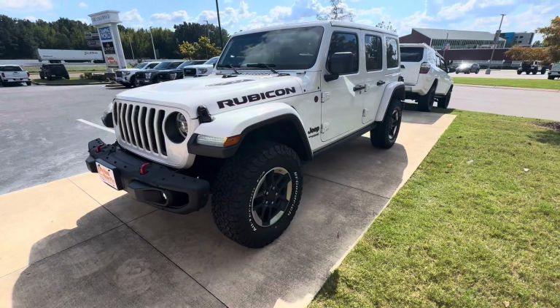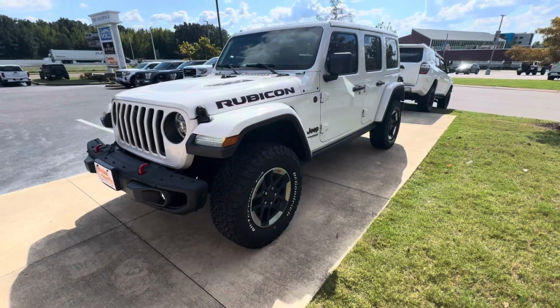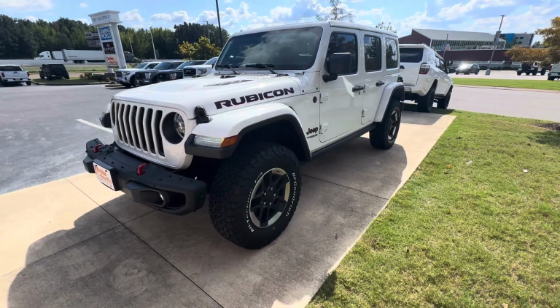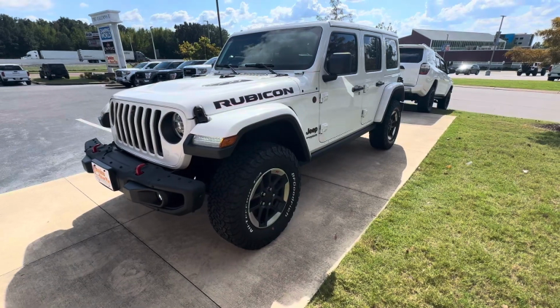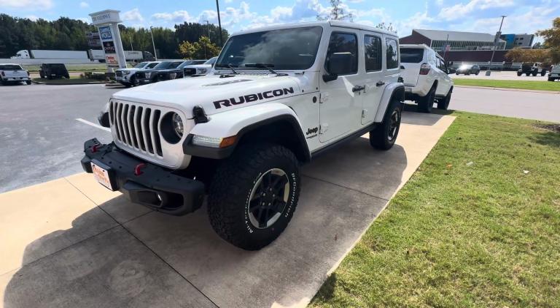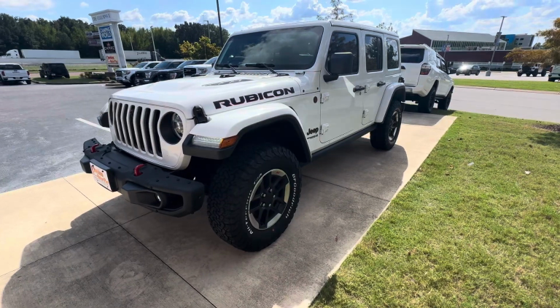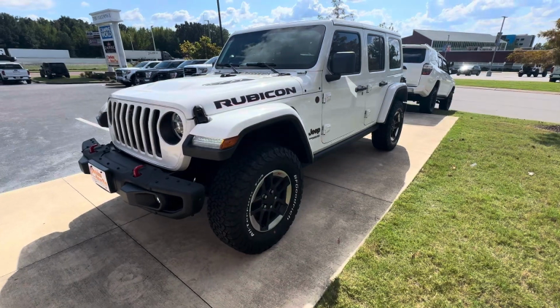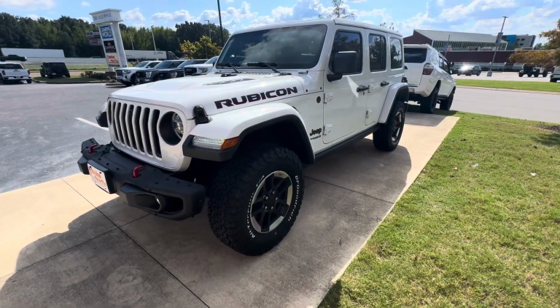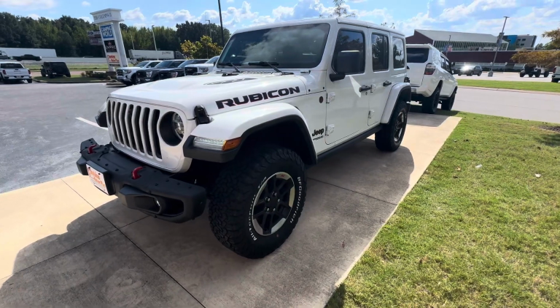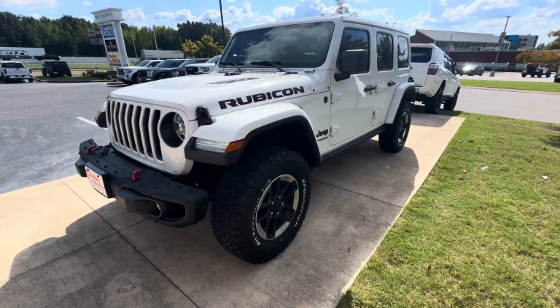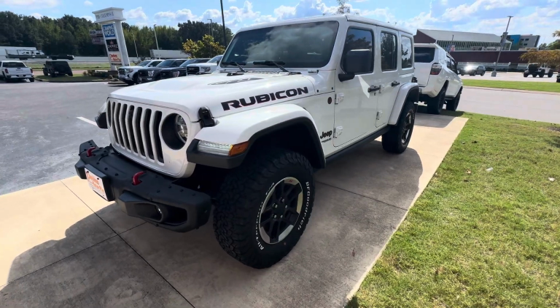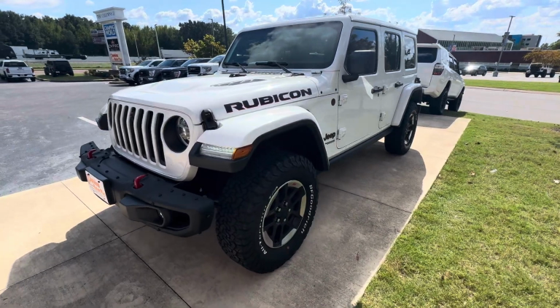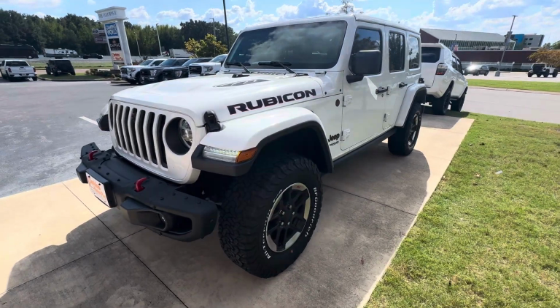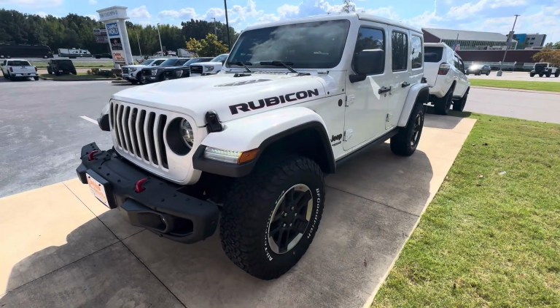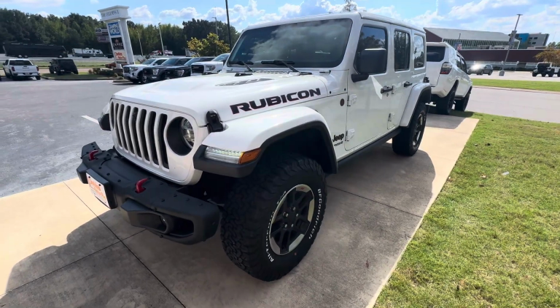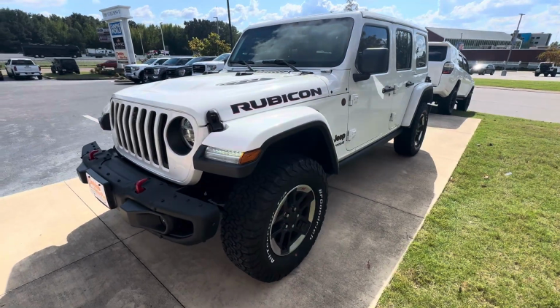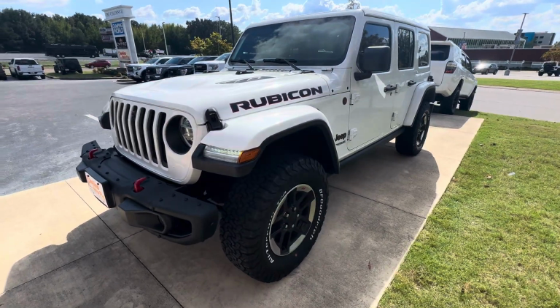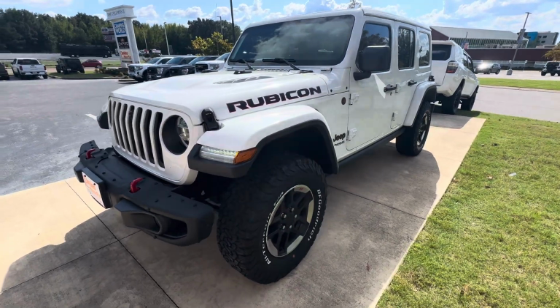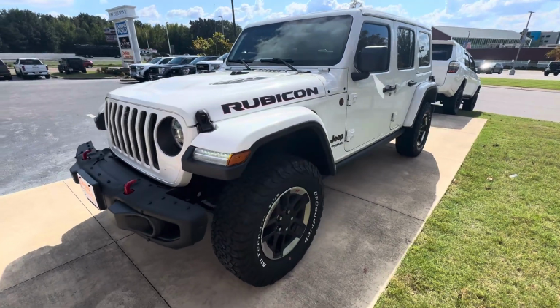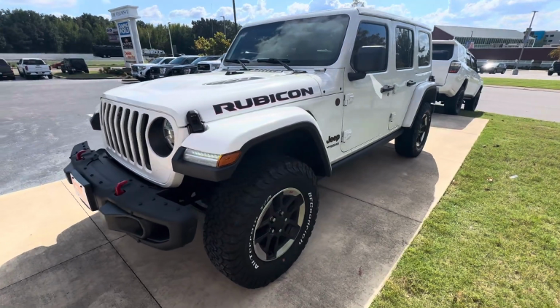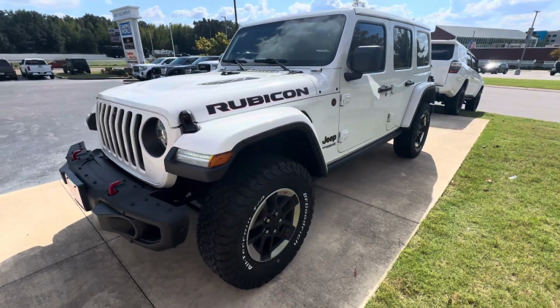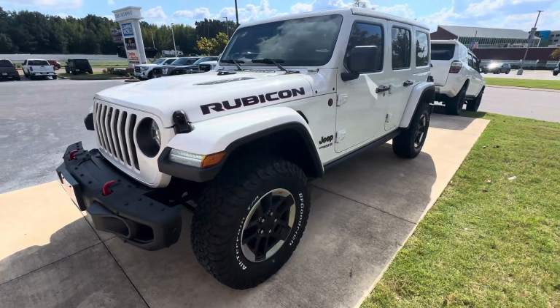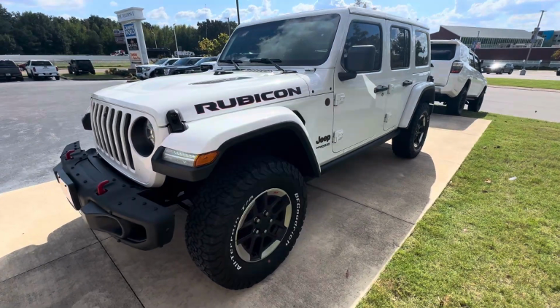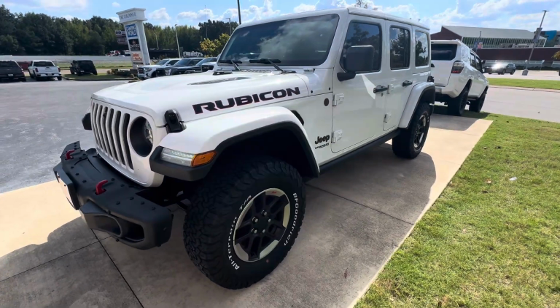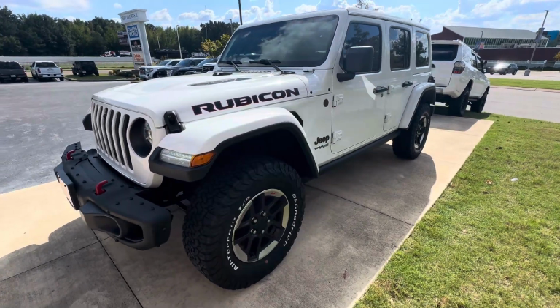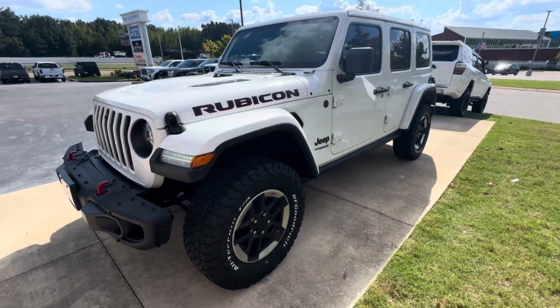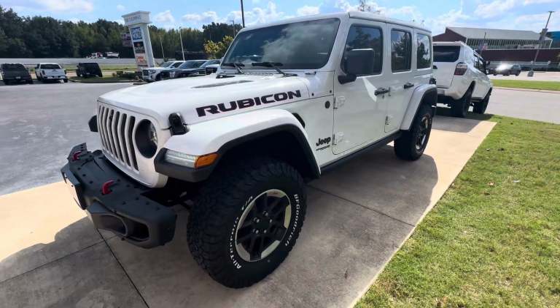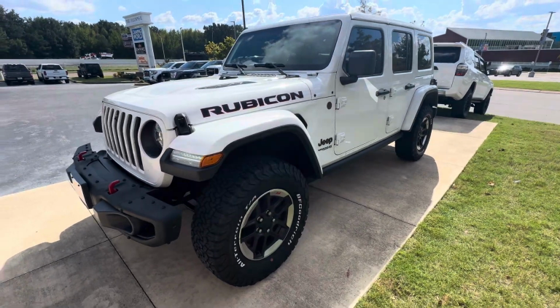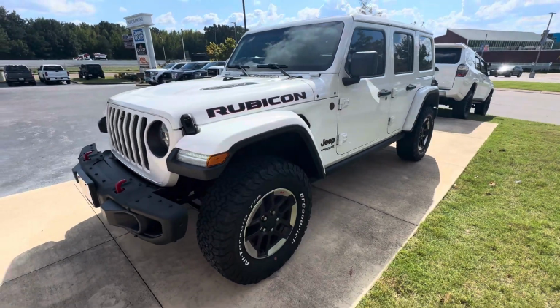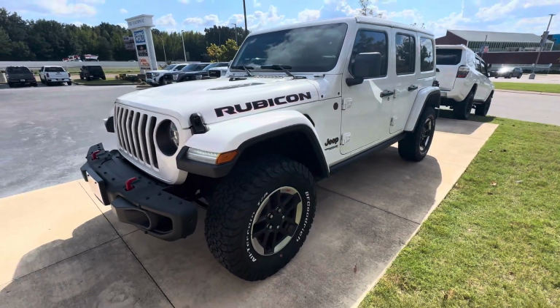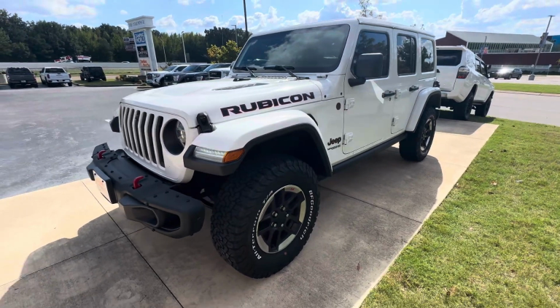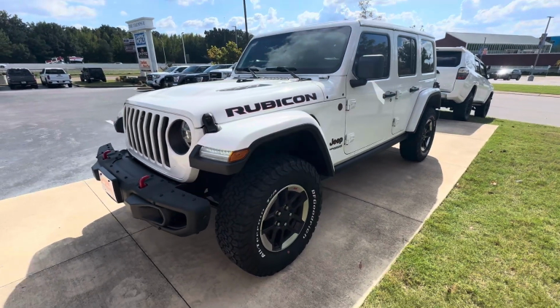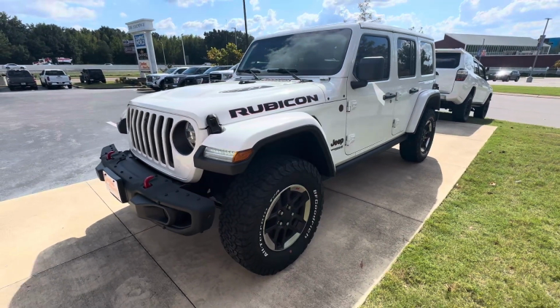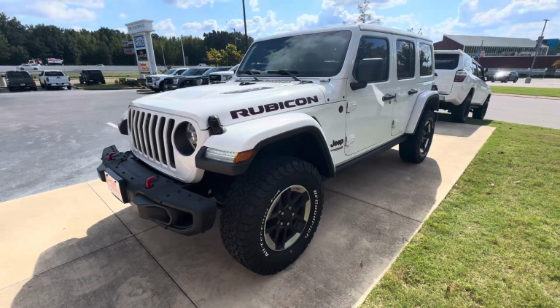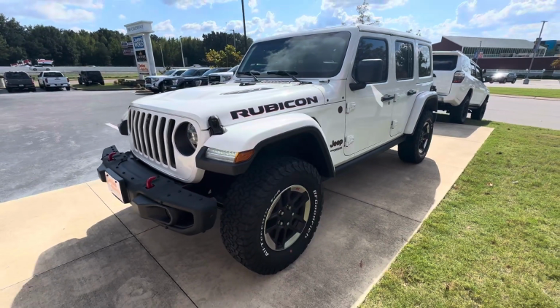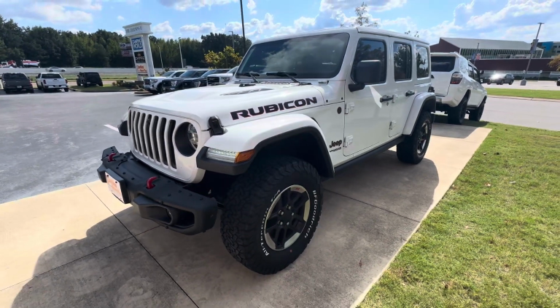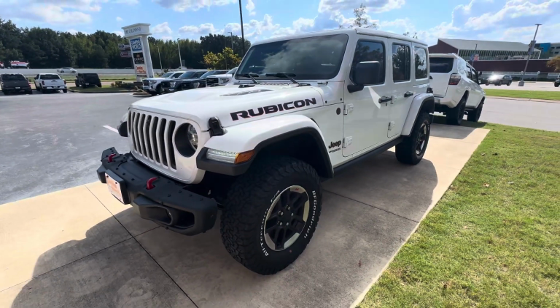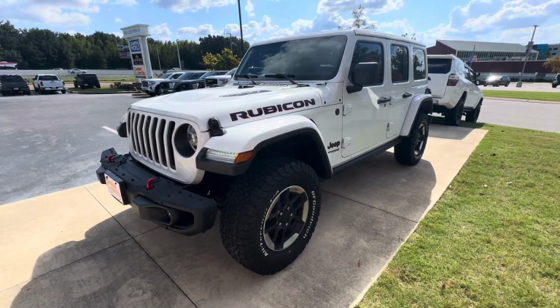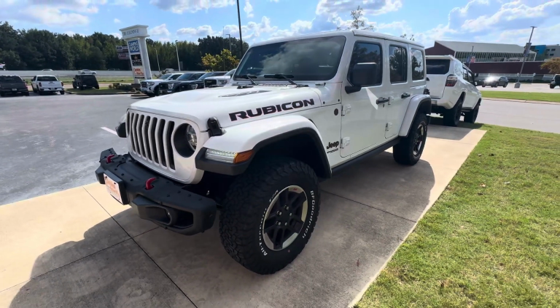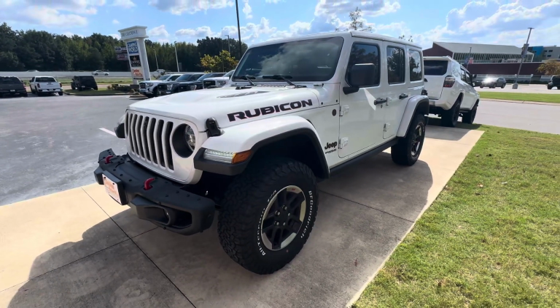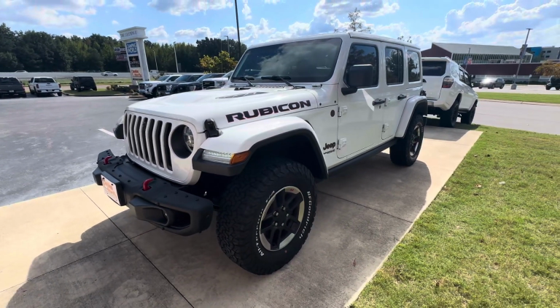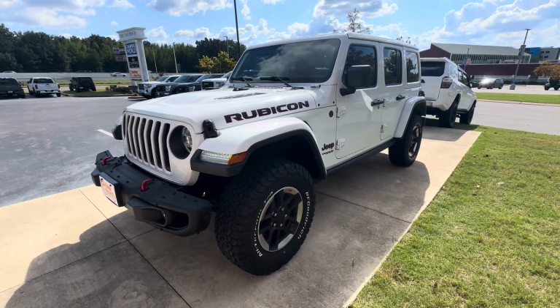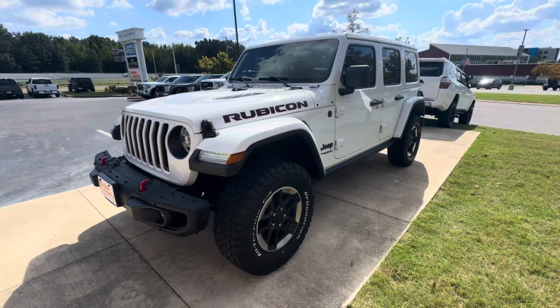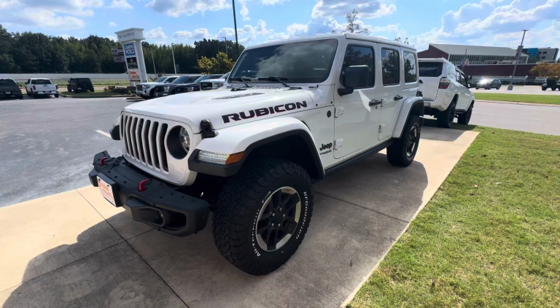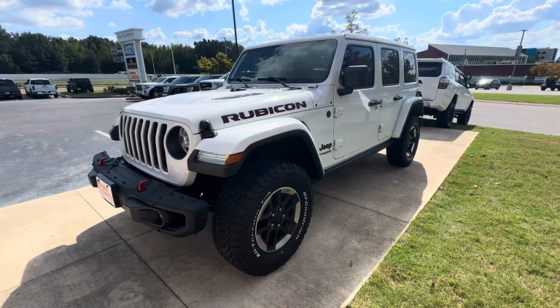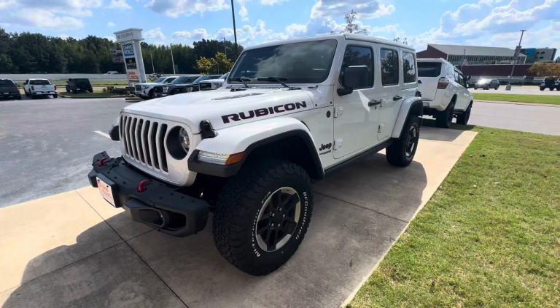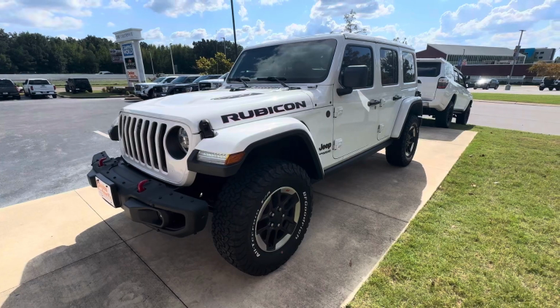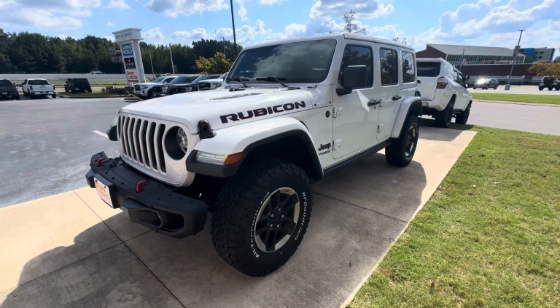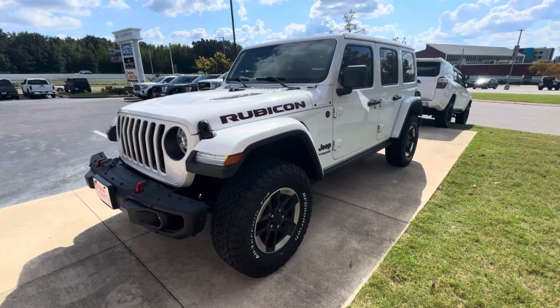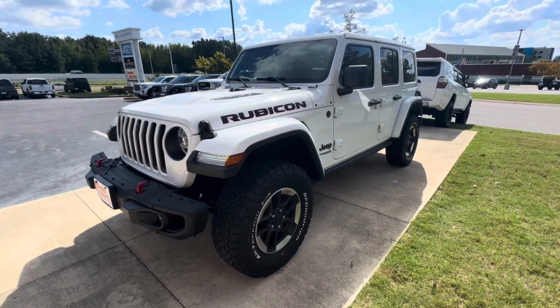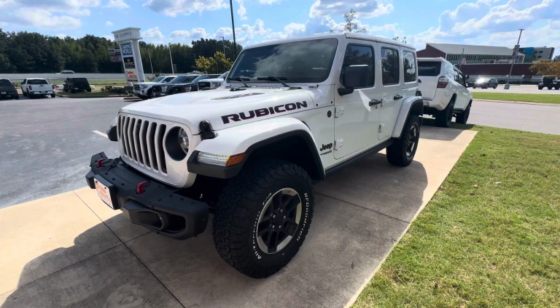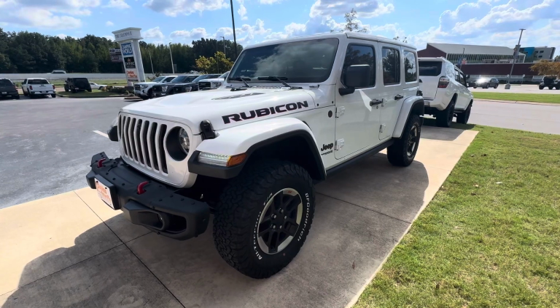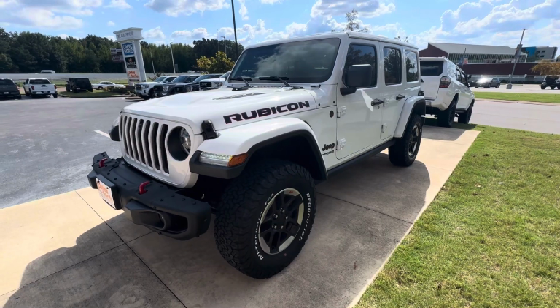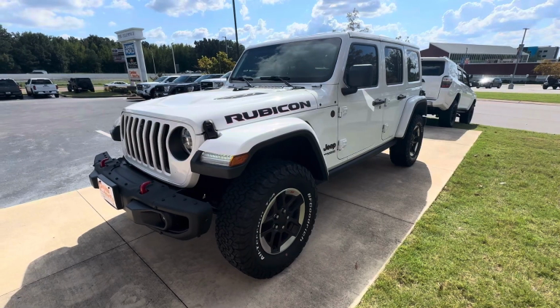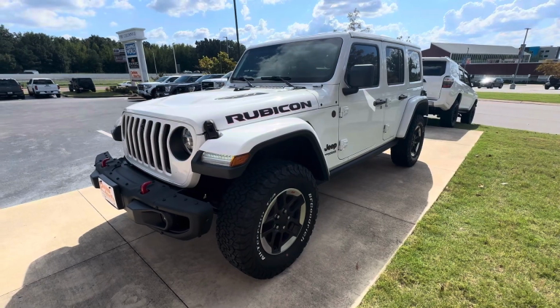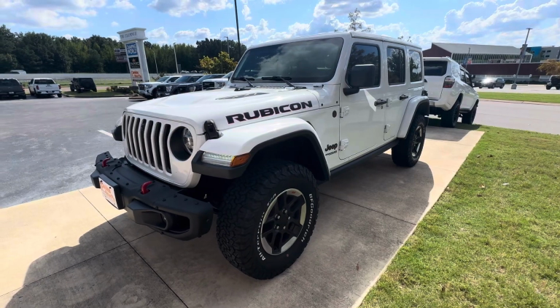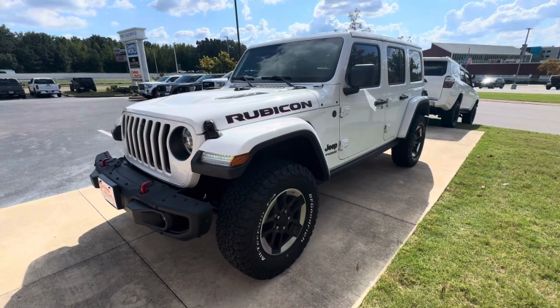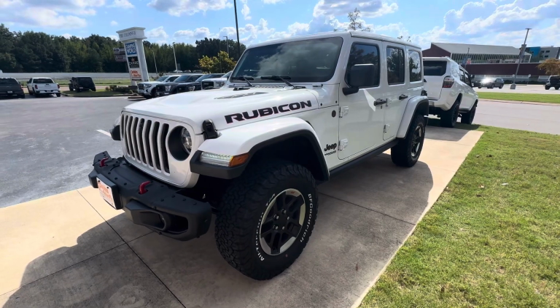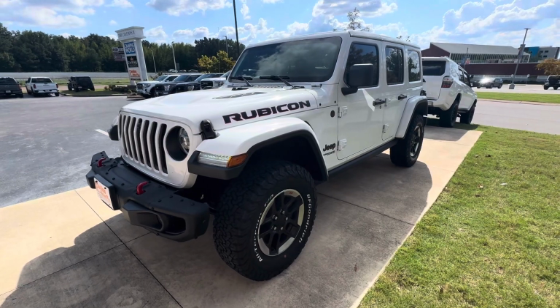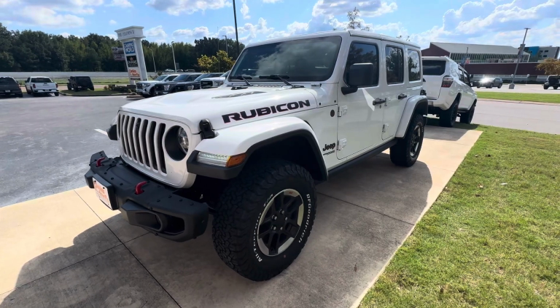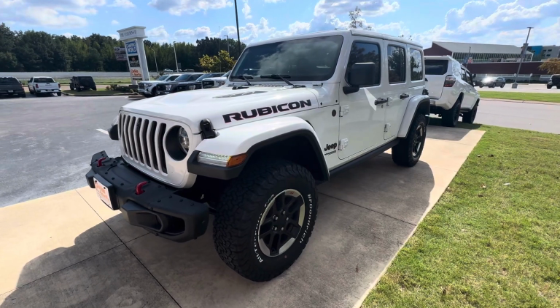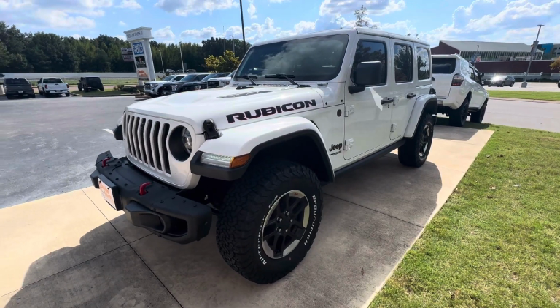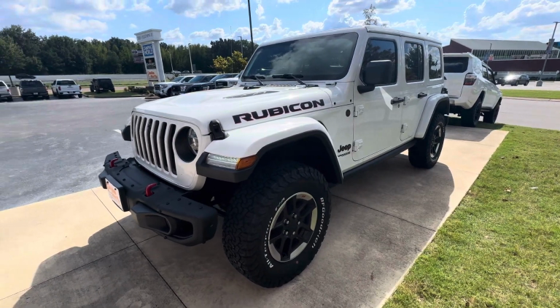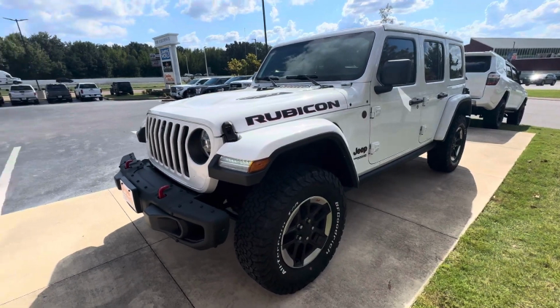Good afternoon, Felix. Steven here, Perkins Motorplex, Jackson, Tennessee, looking at this absolutely gorgeous 2021 Wrangler Rubicon we have.